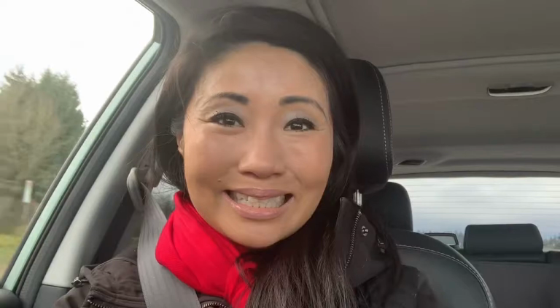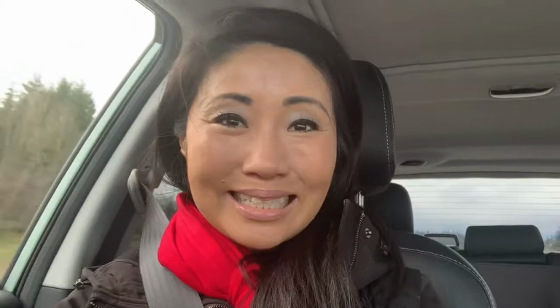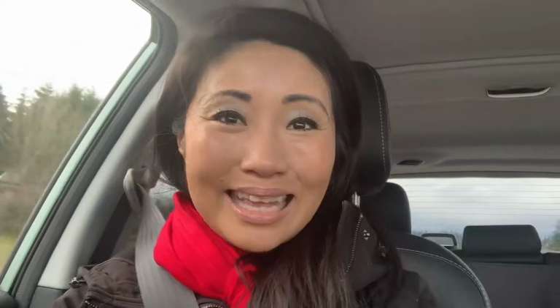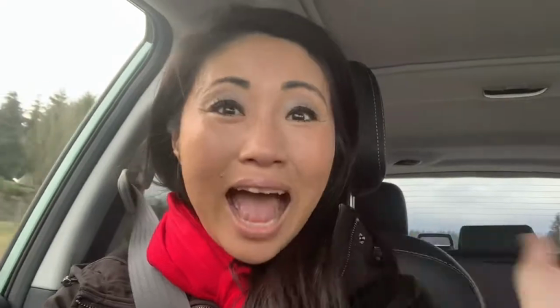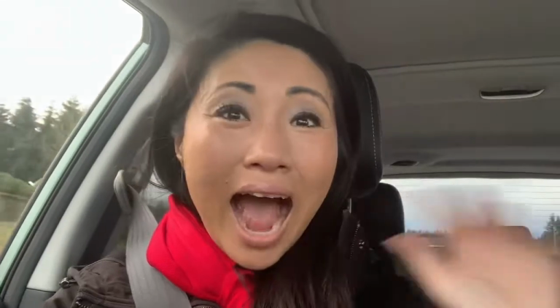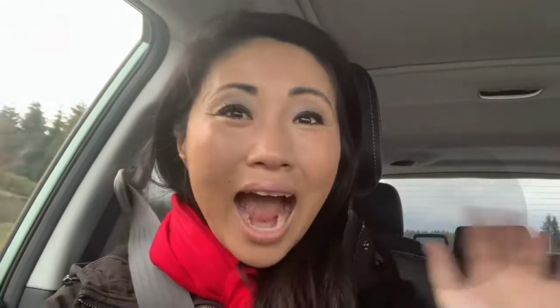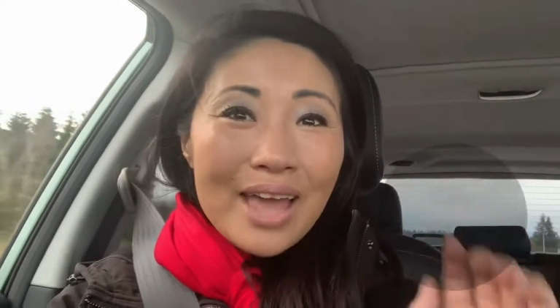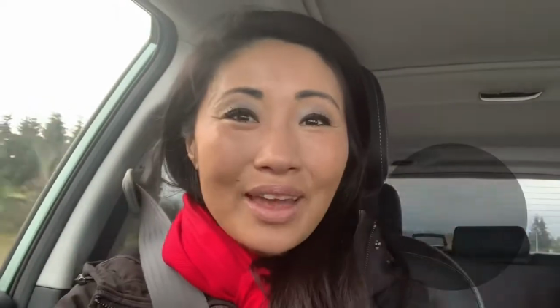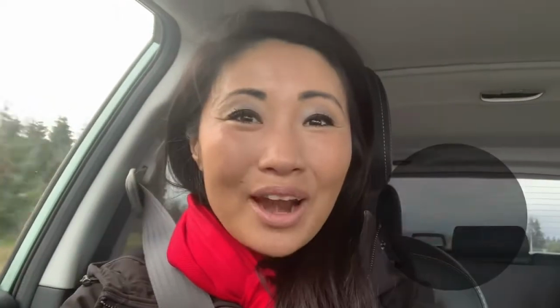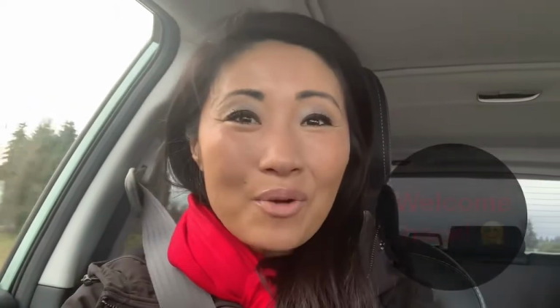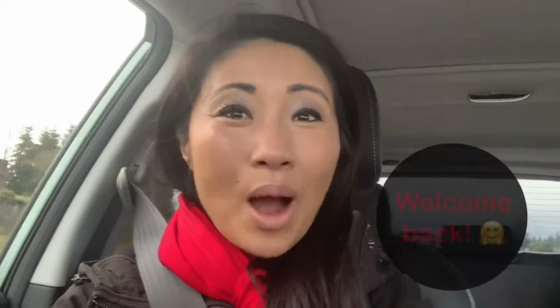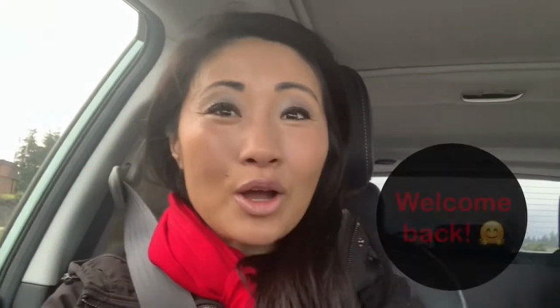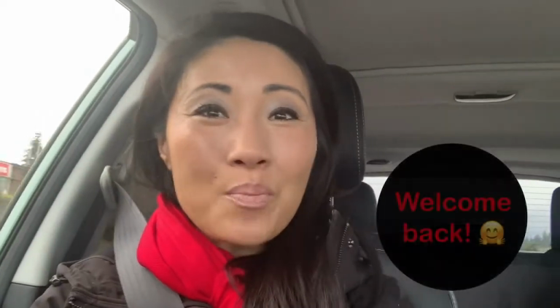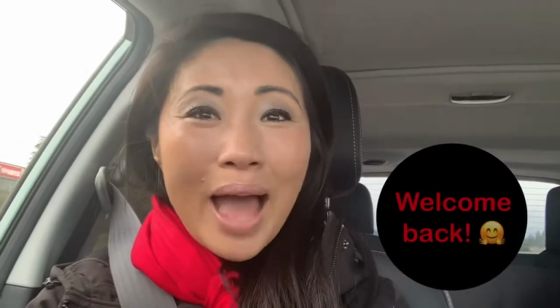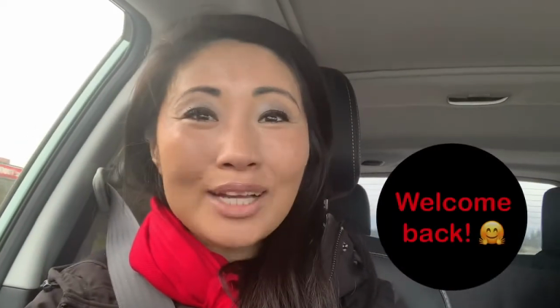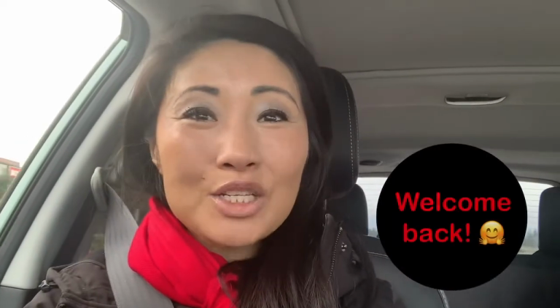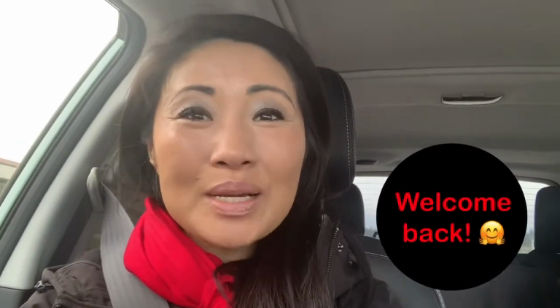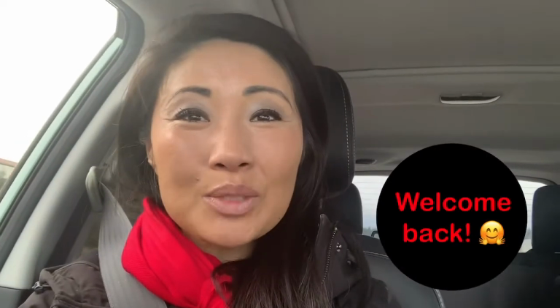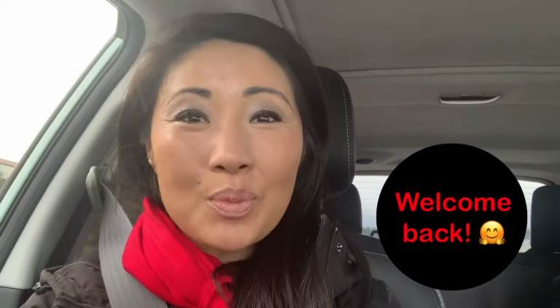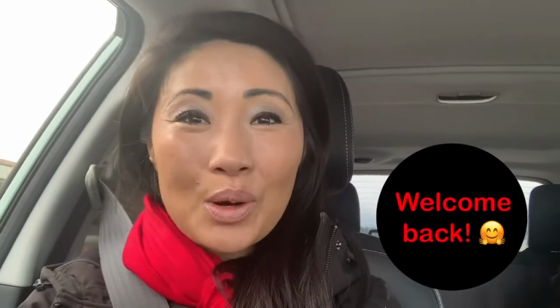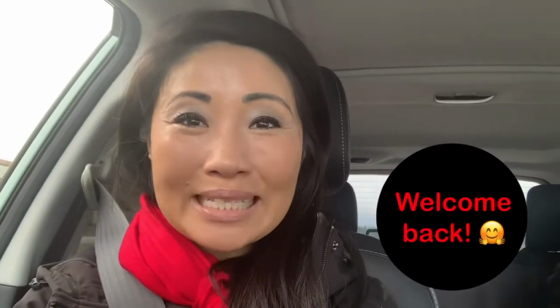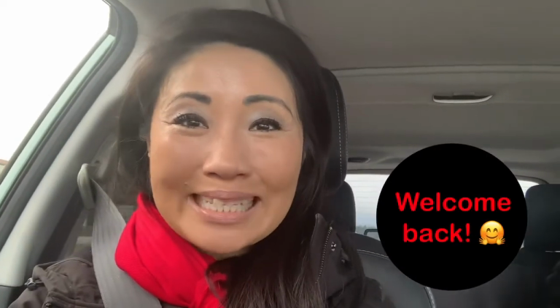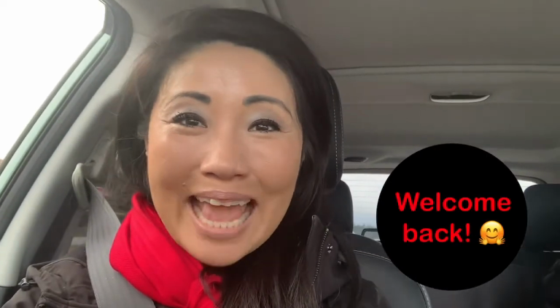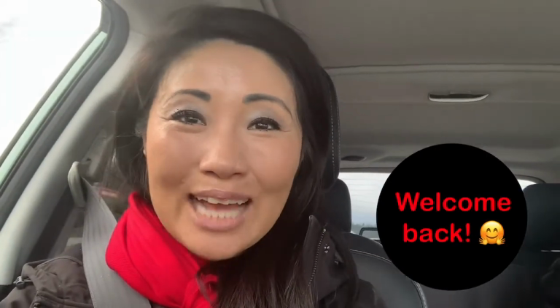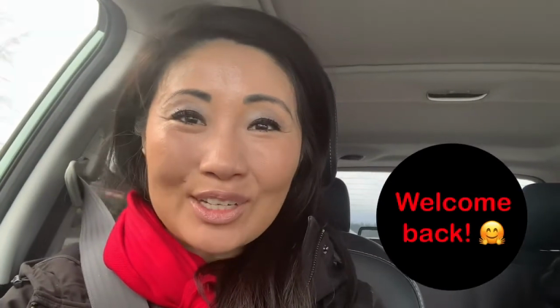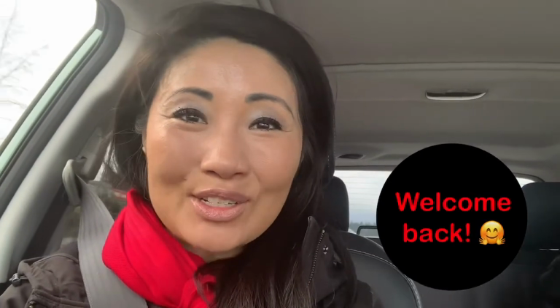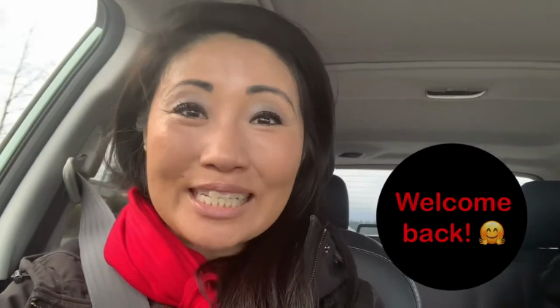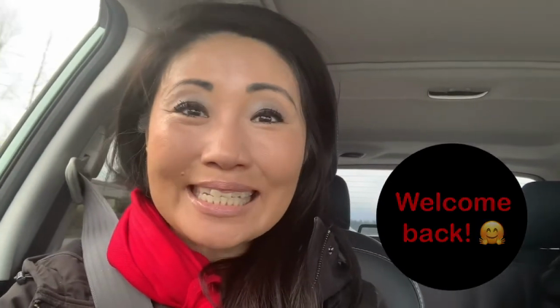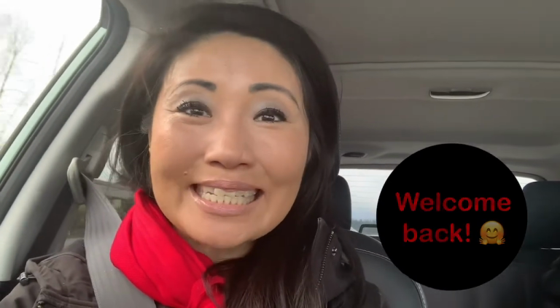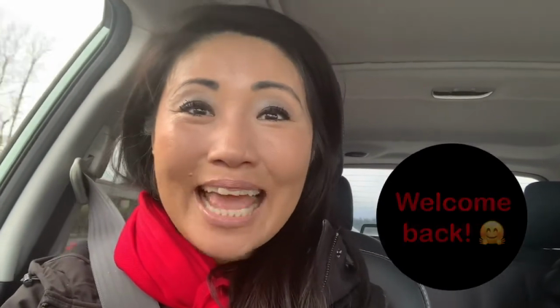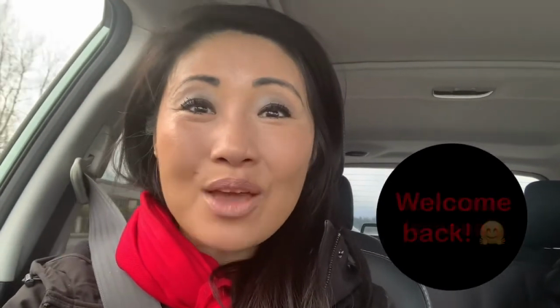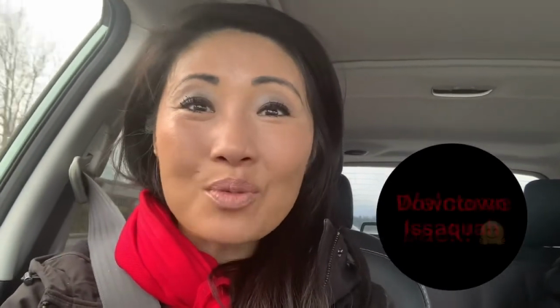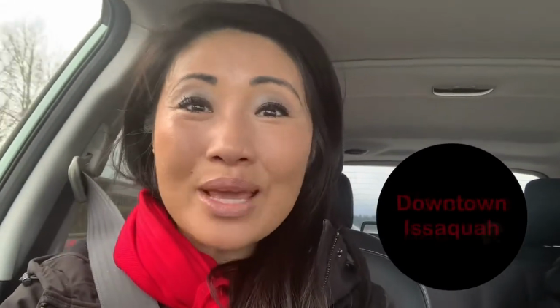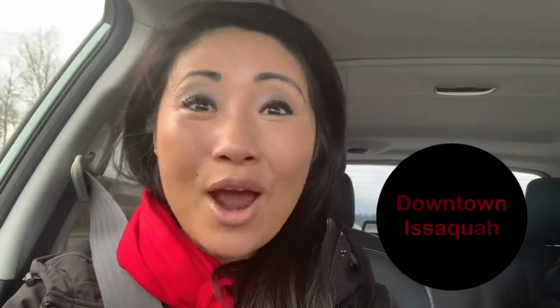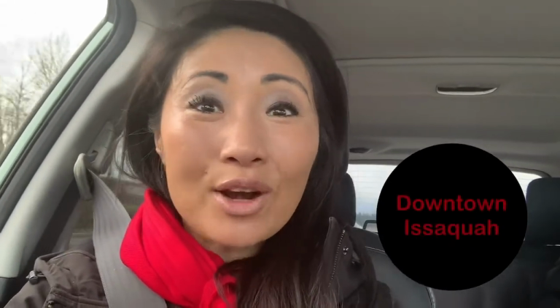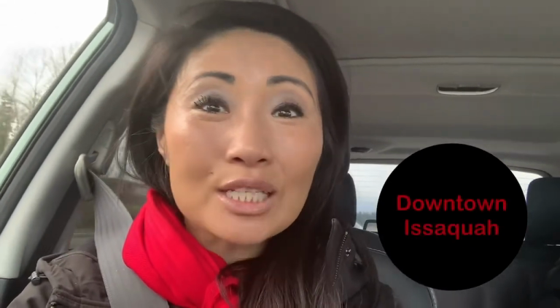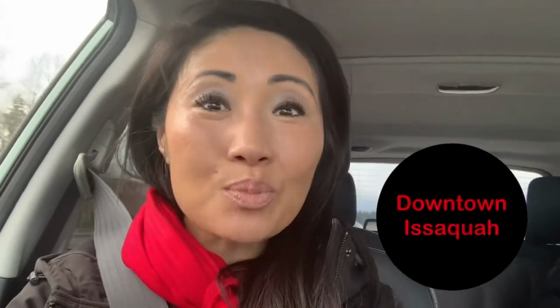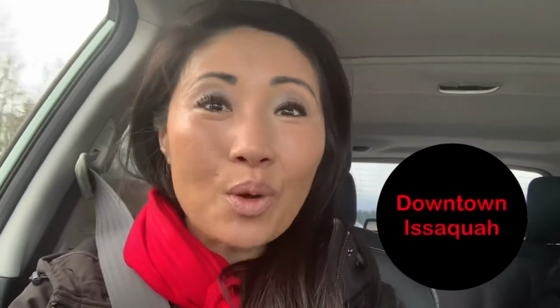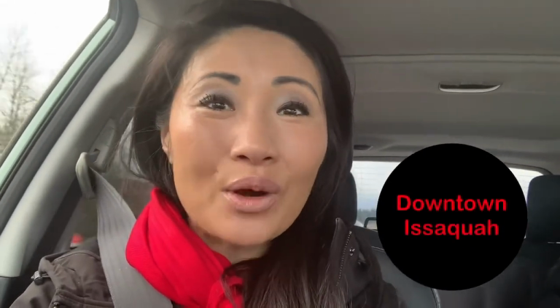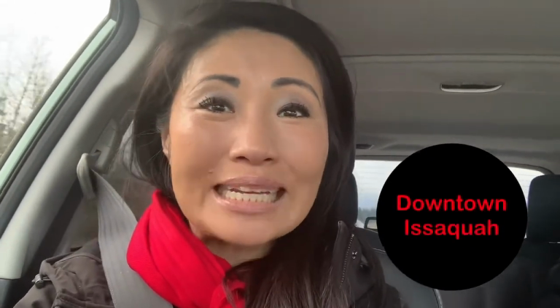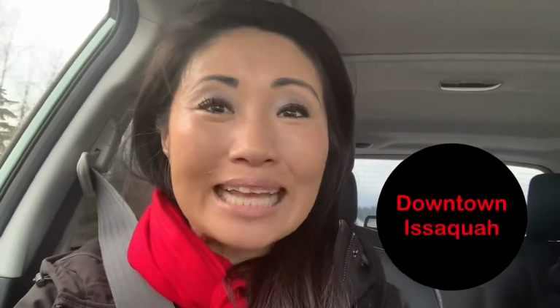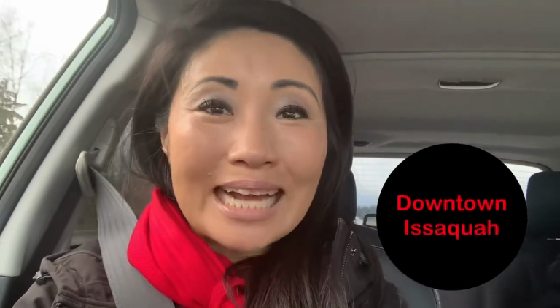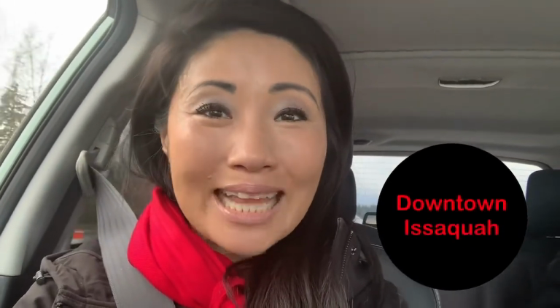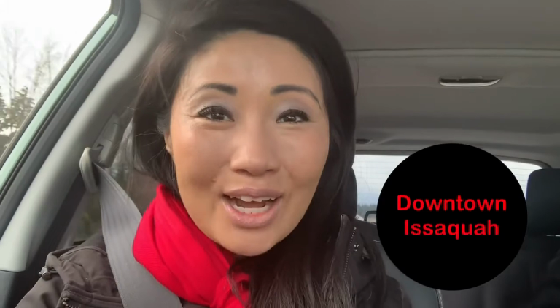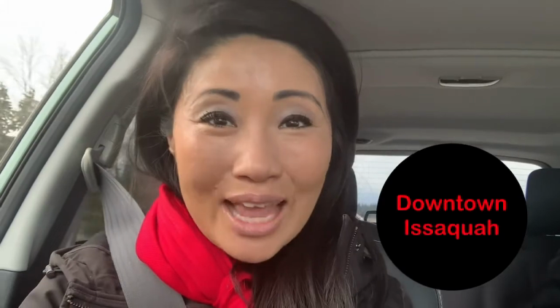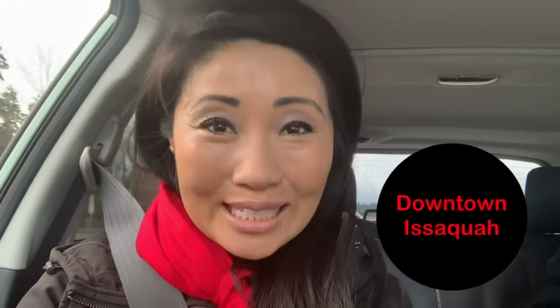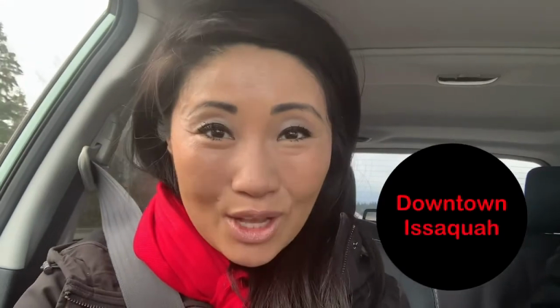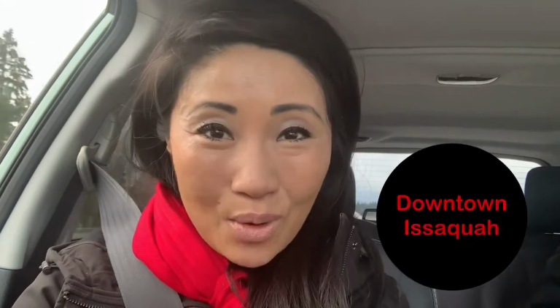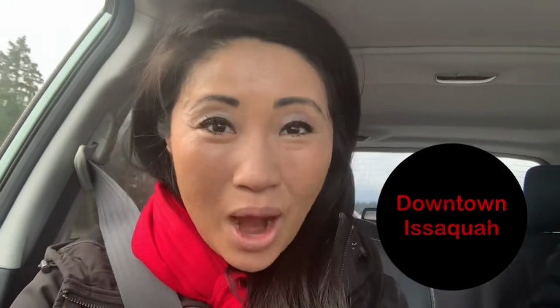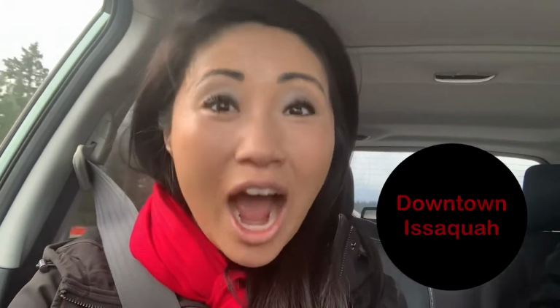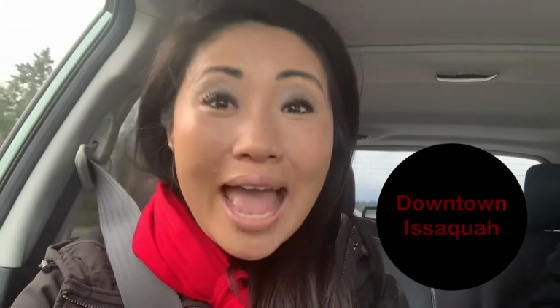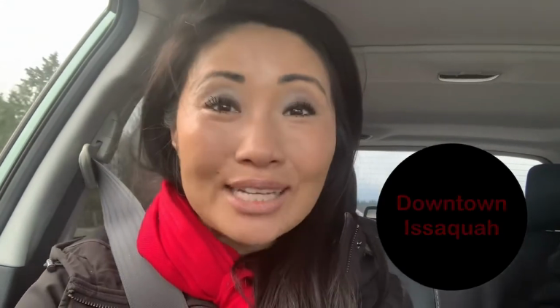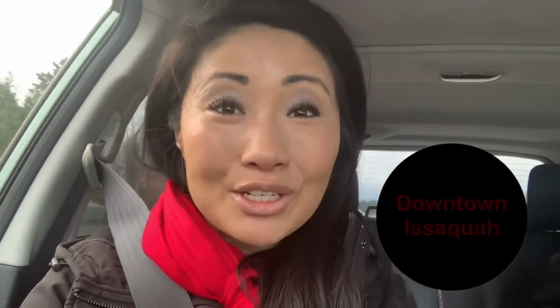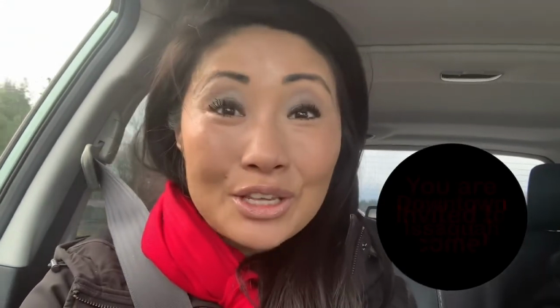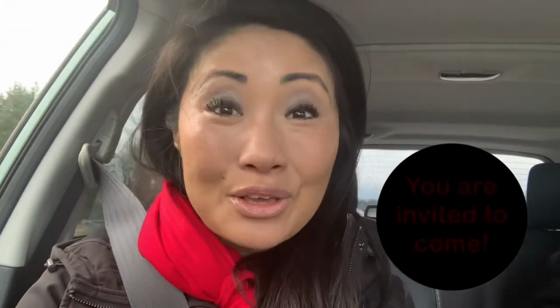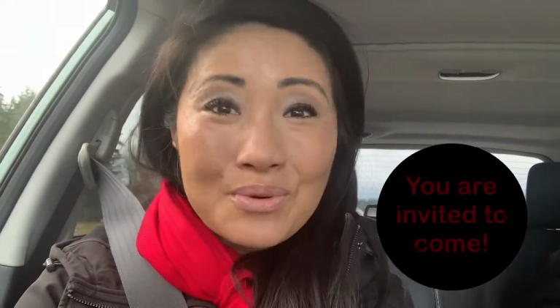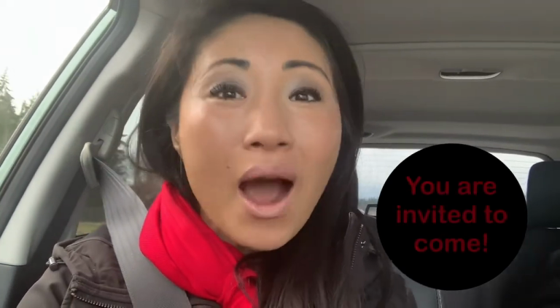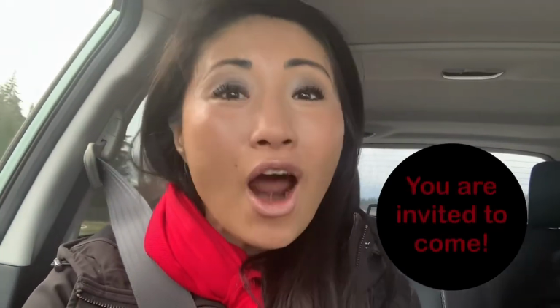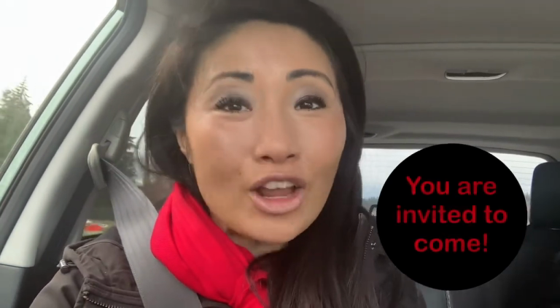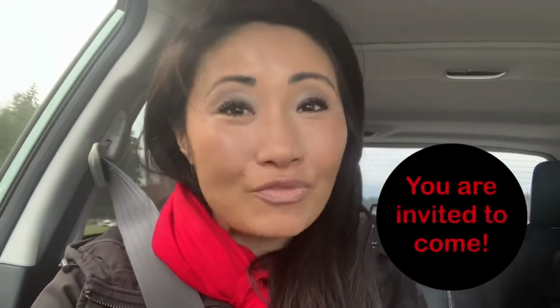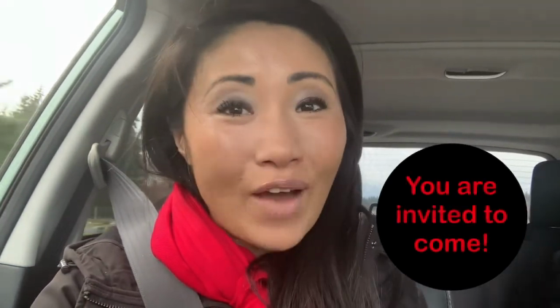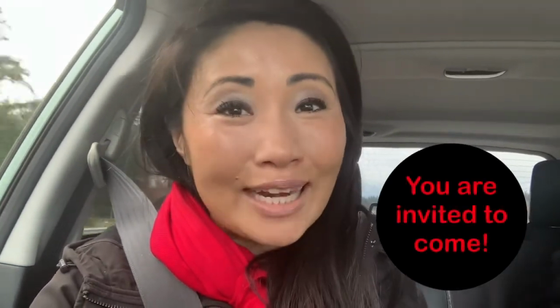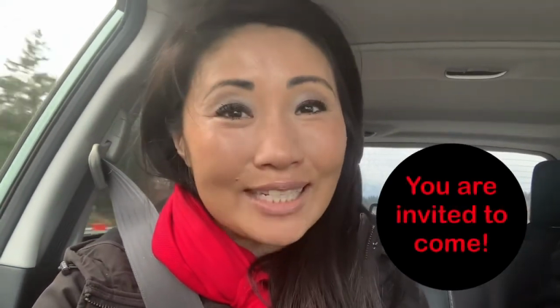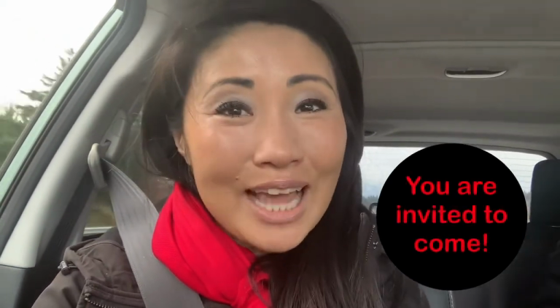Hi there! Welcome back to Explore Seattle. Today we are exploring downtown Issaquah and you are invited to come.